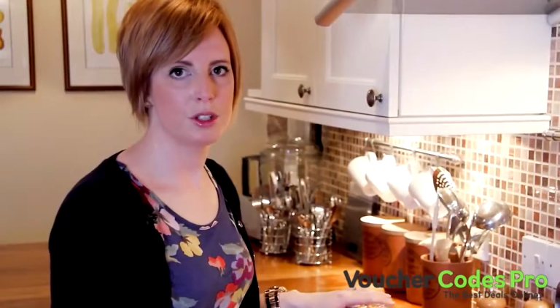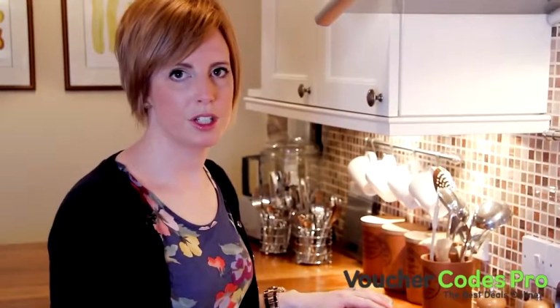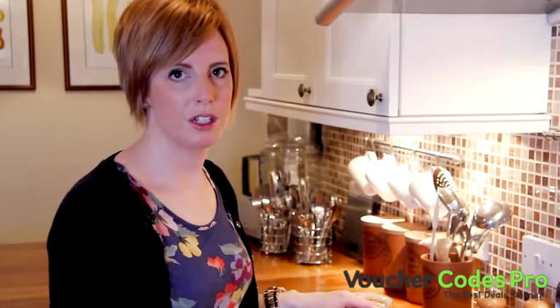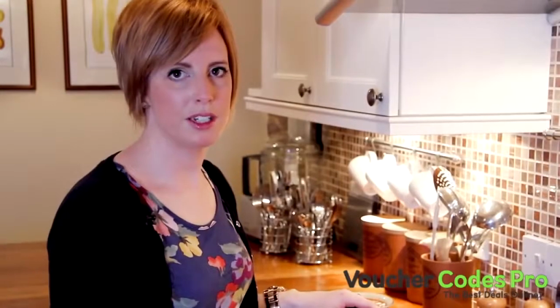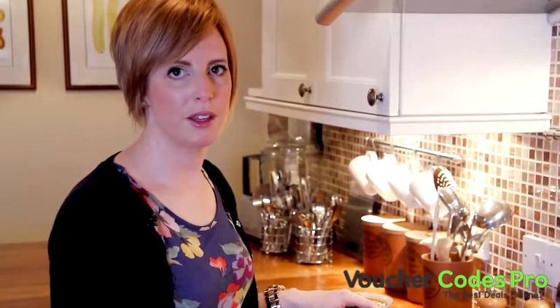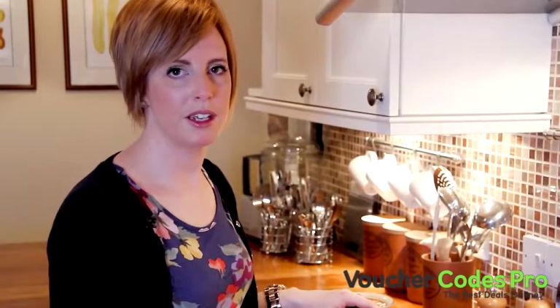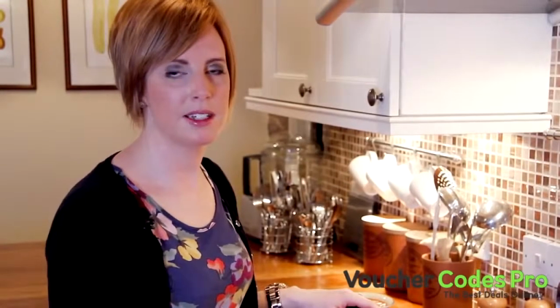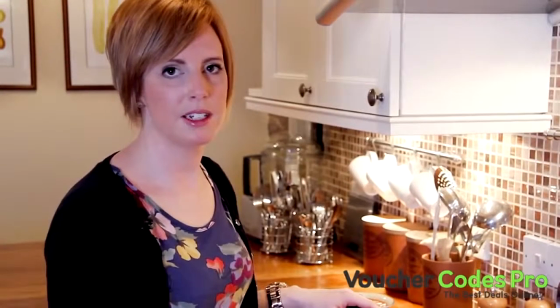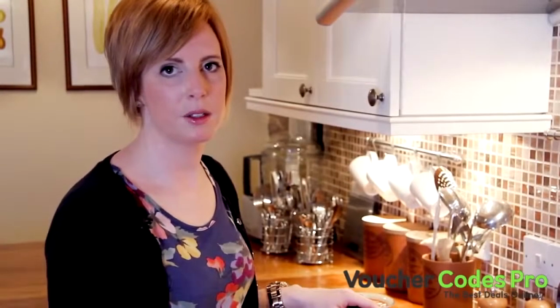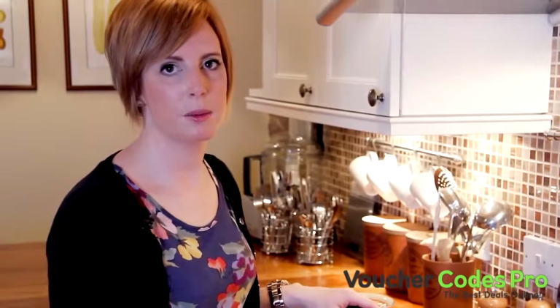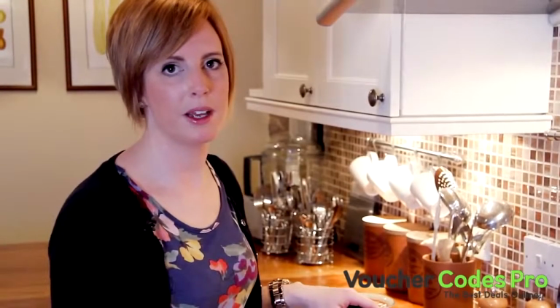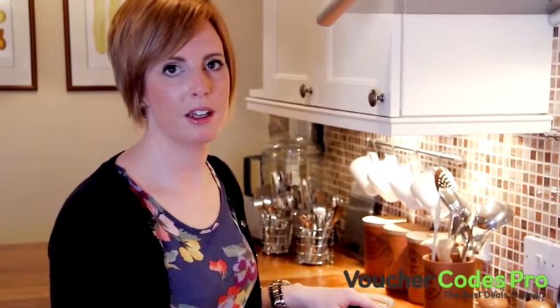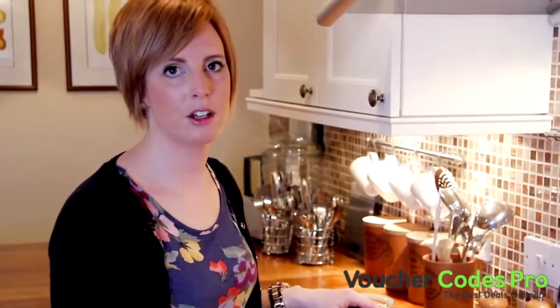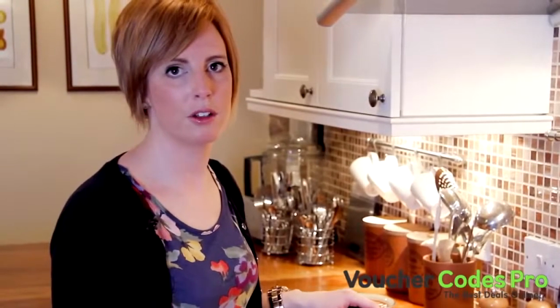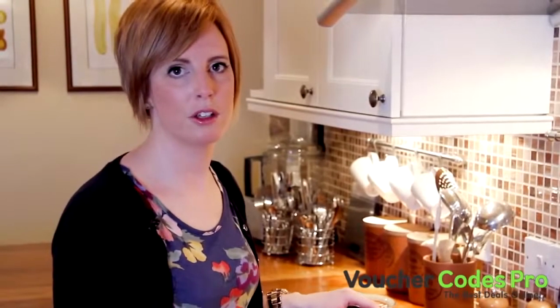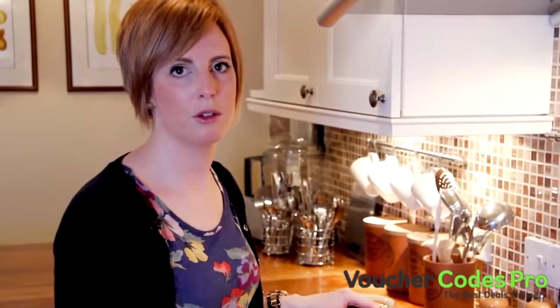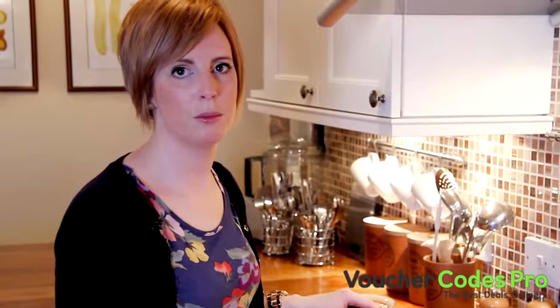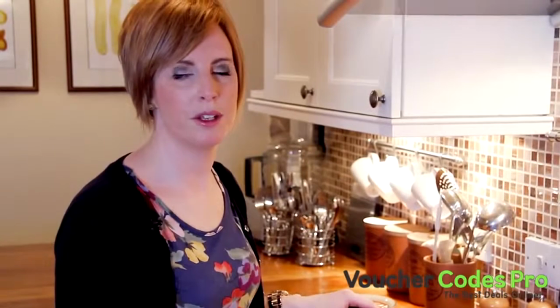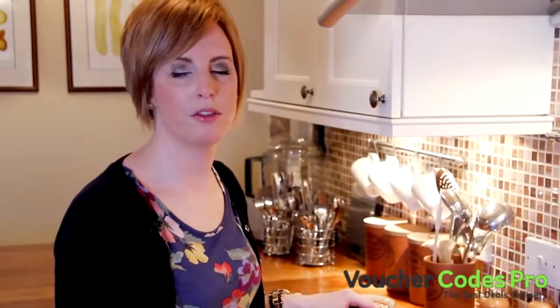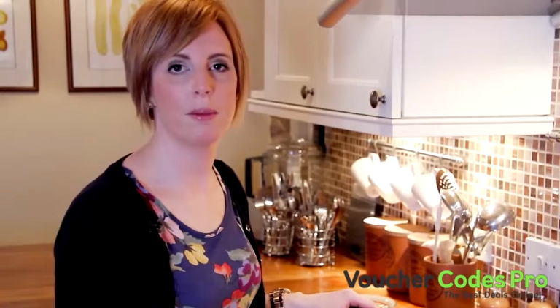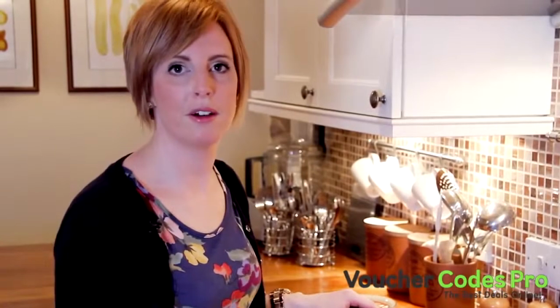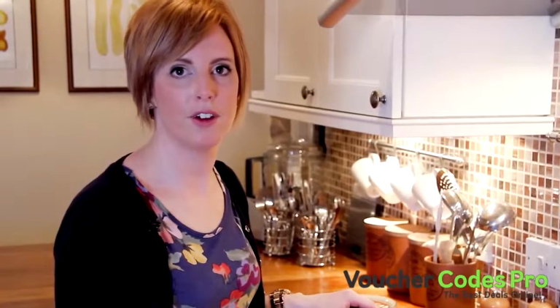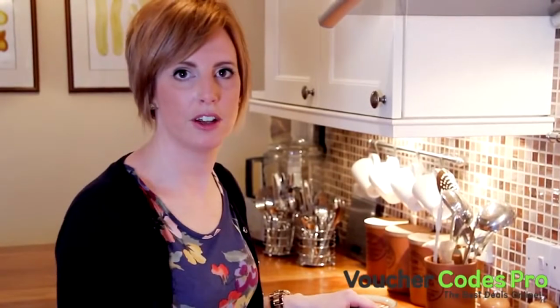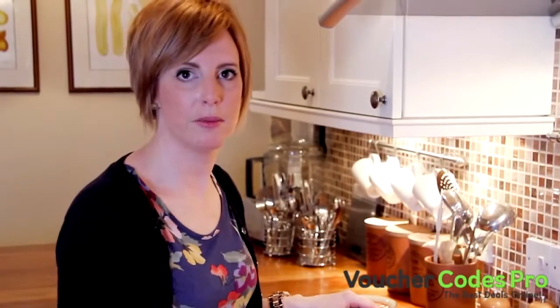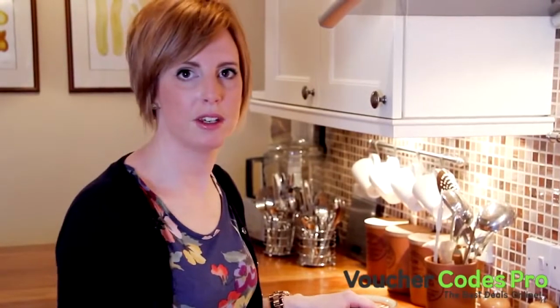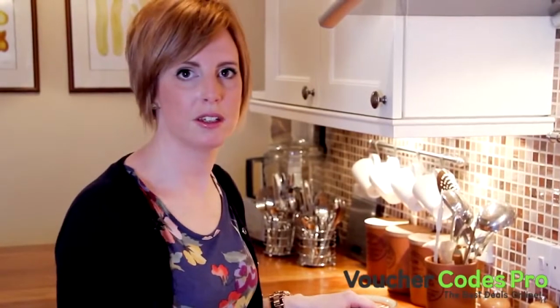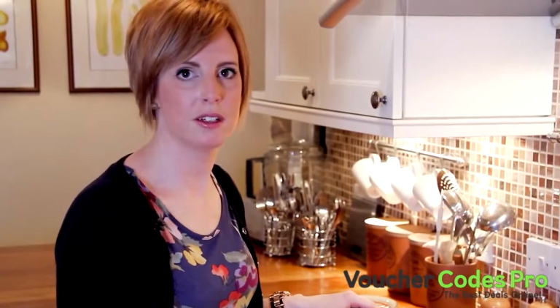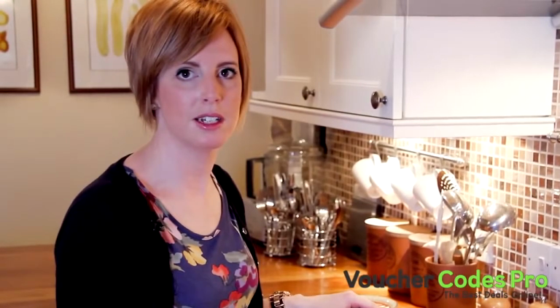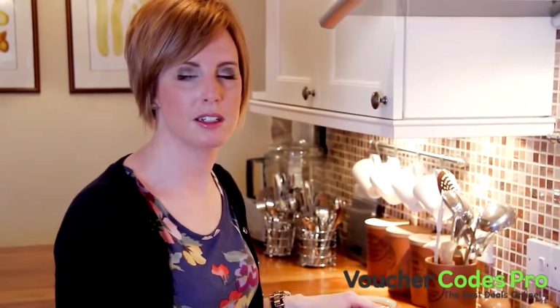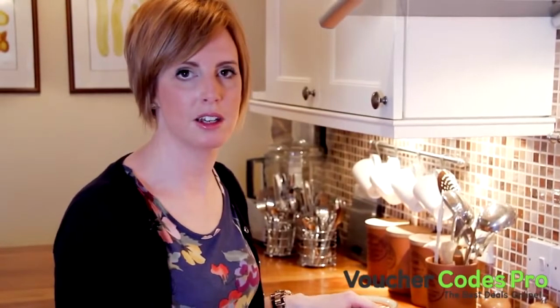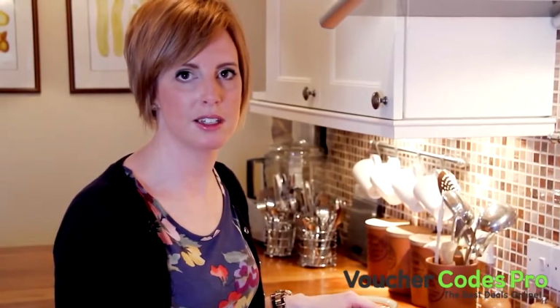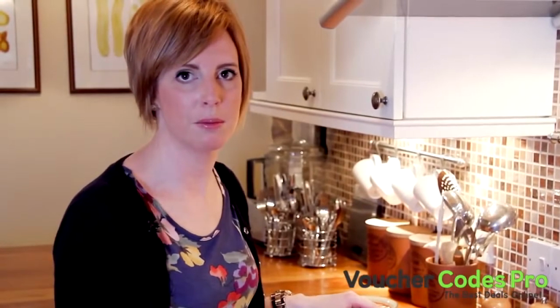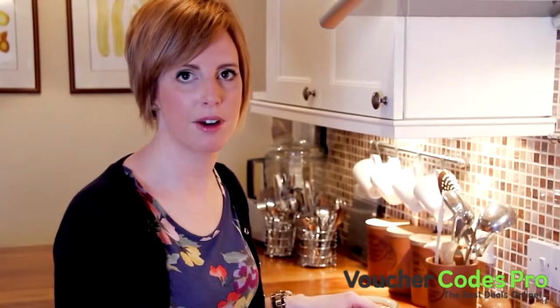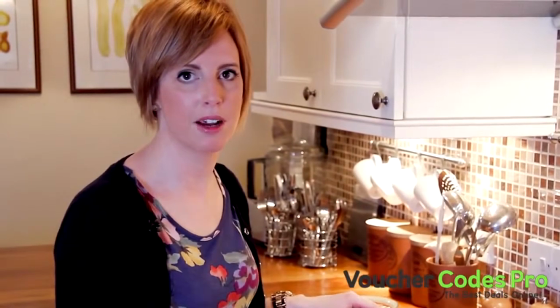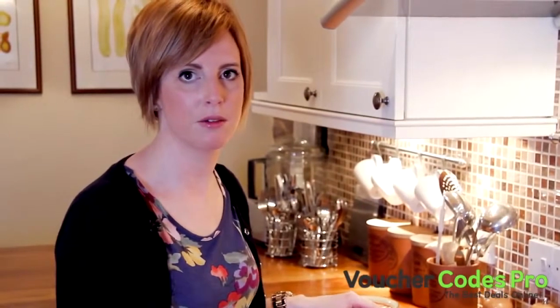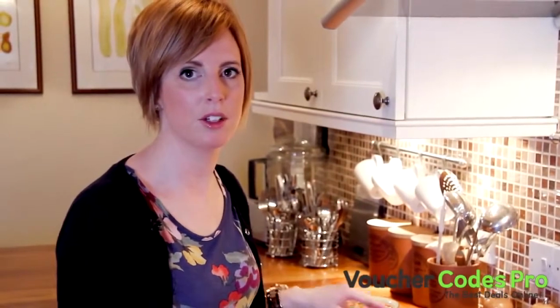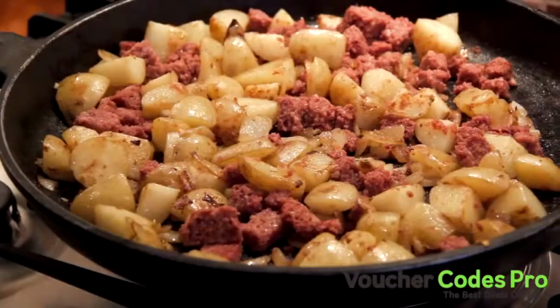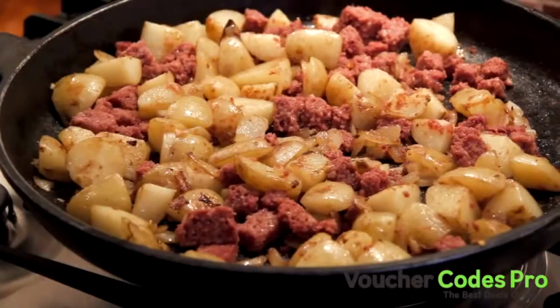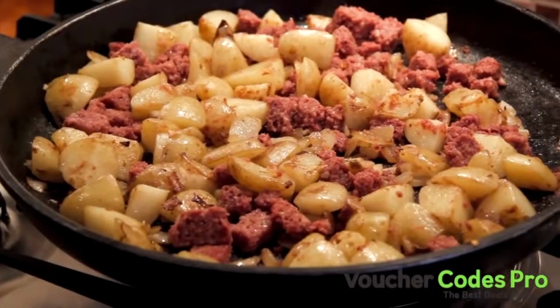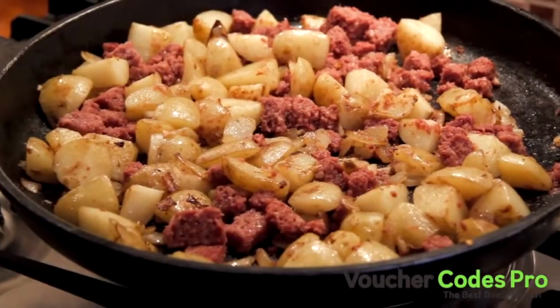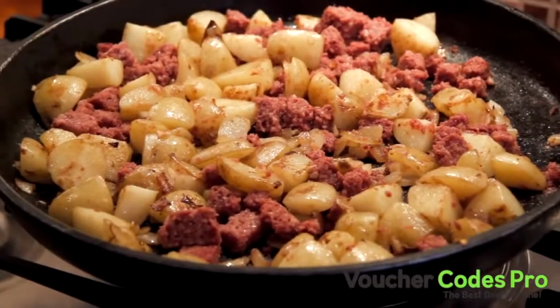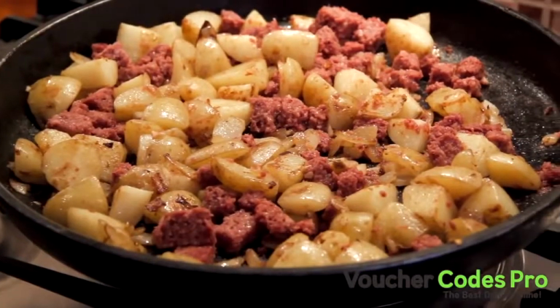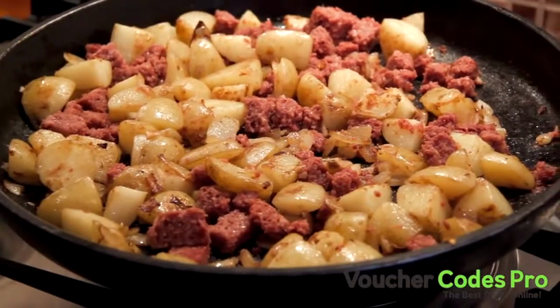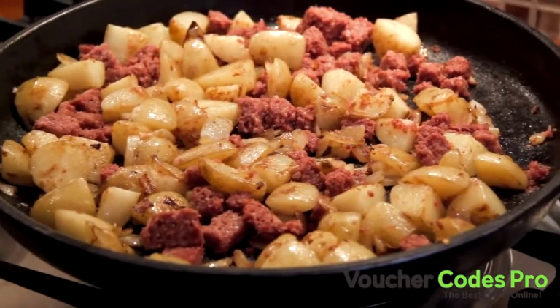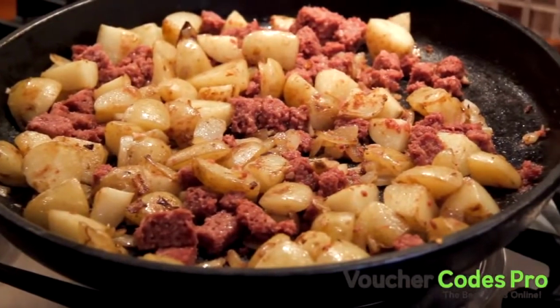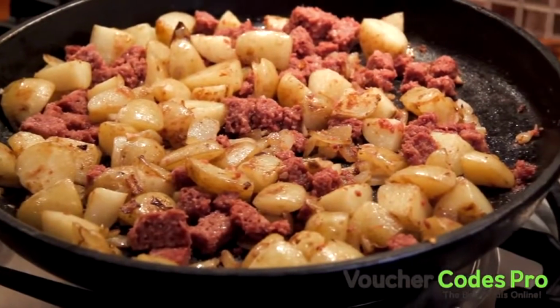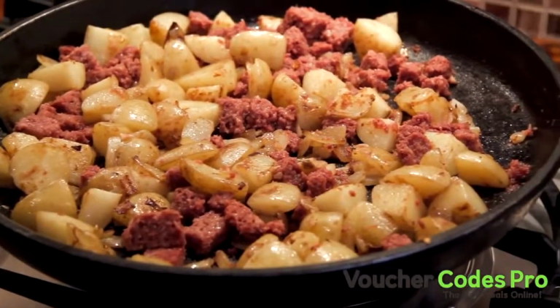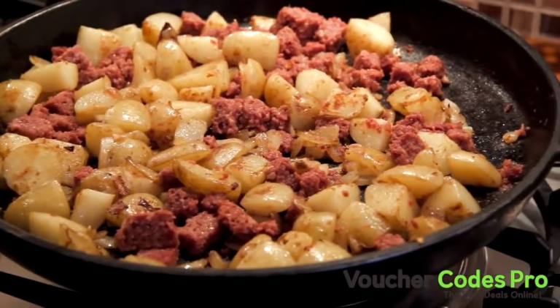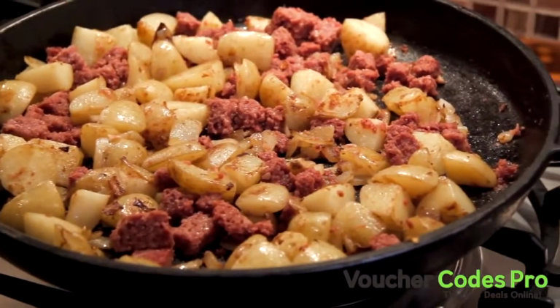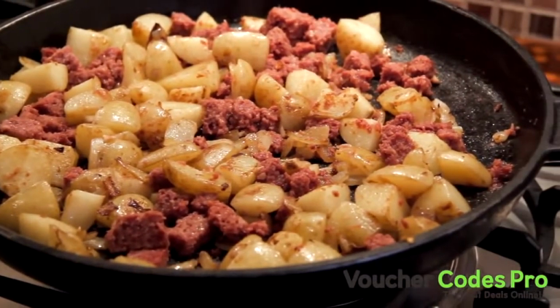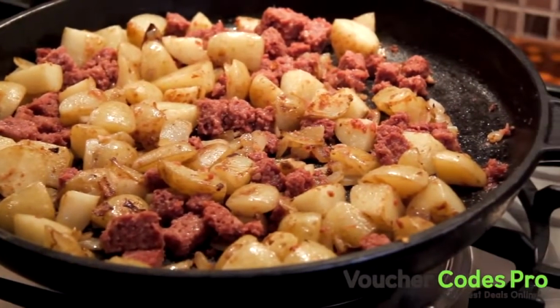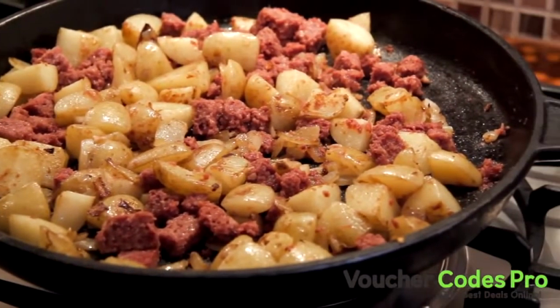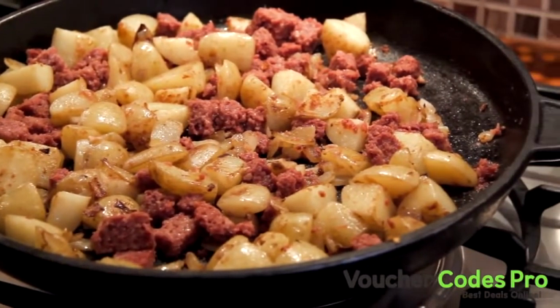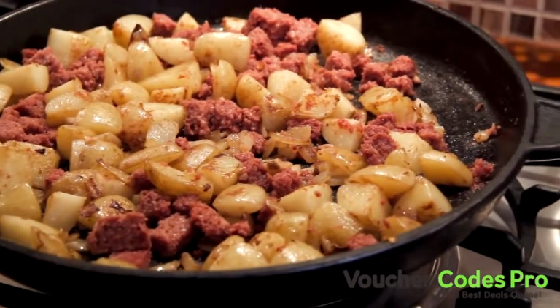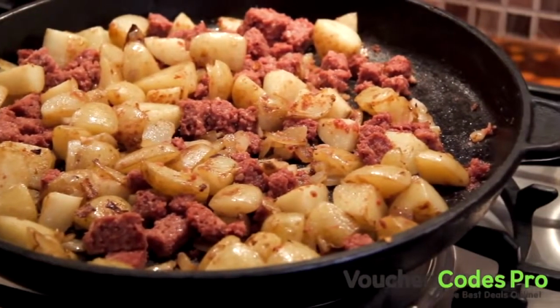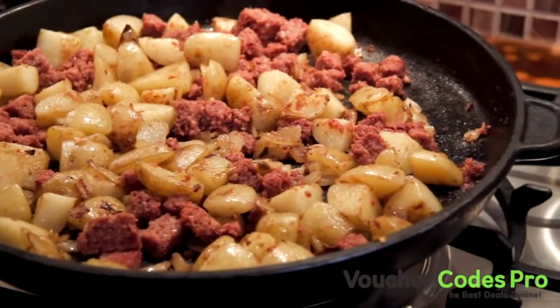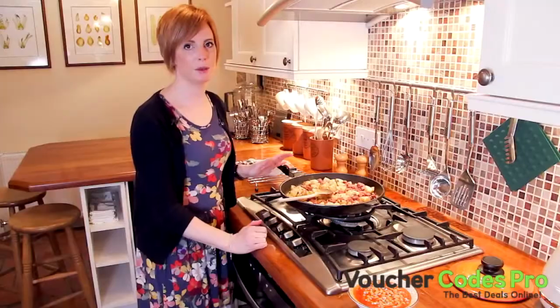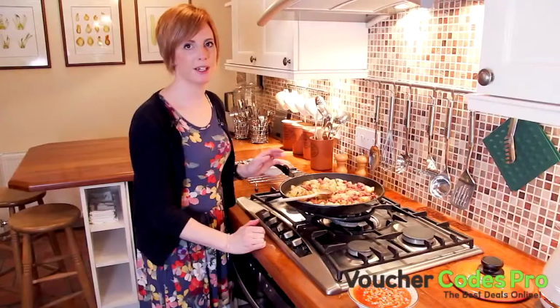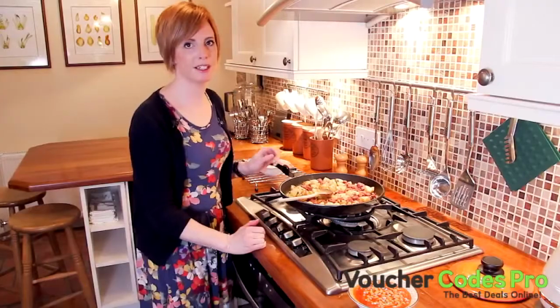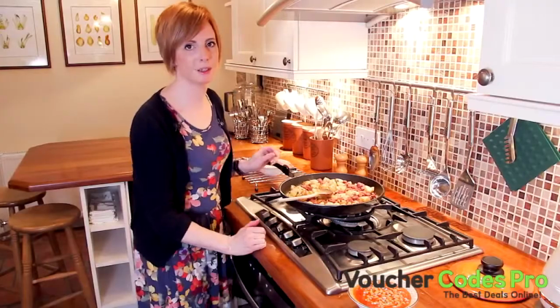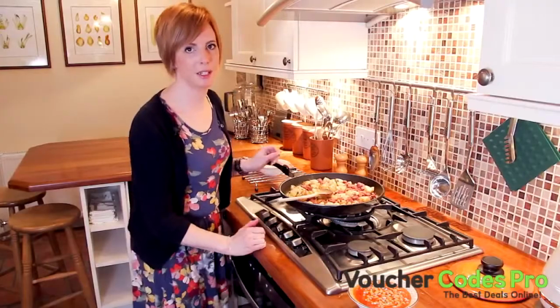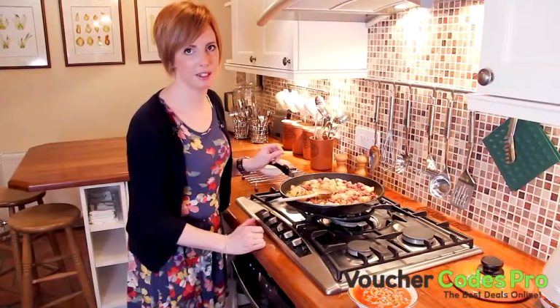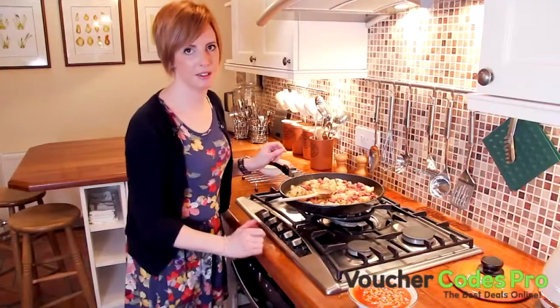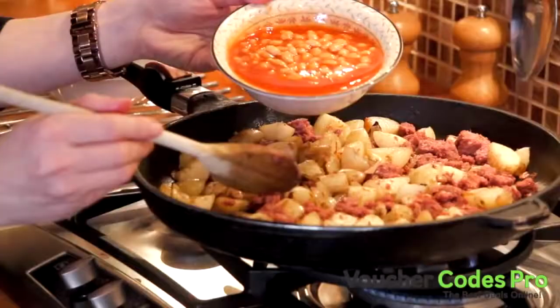Turn down the heat a little bit and cook the corned beef for about 5 minutes until it's nicely browned. The potatoes and corned beef are cooked through now, so we're going to add in the beans.